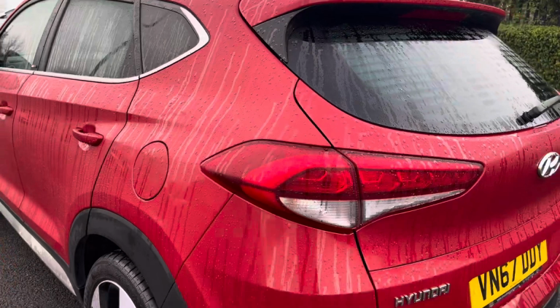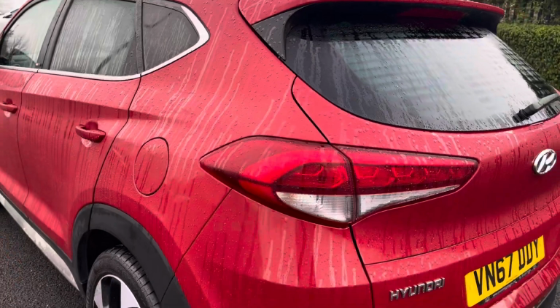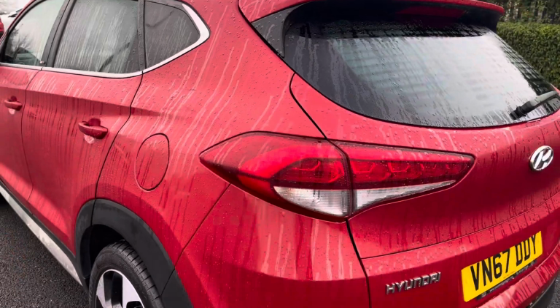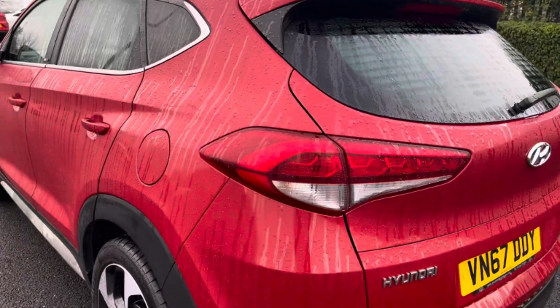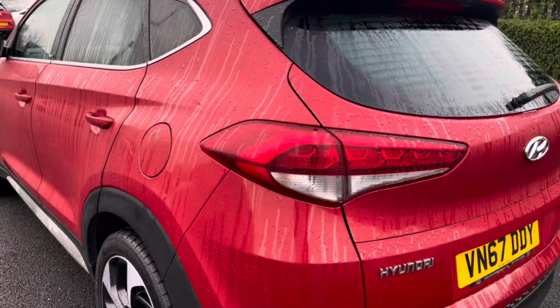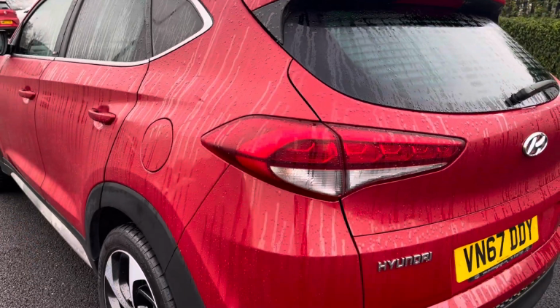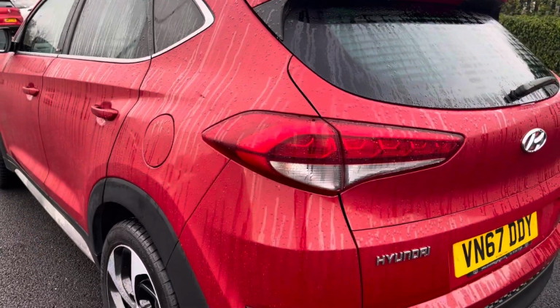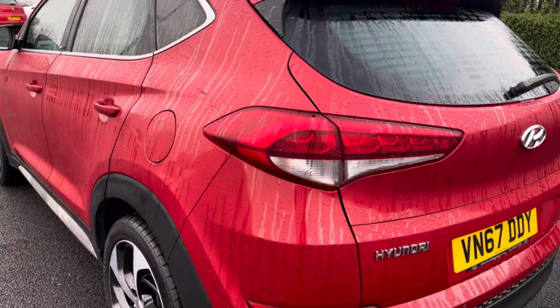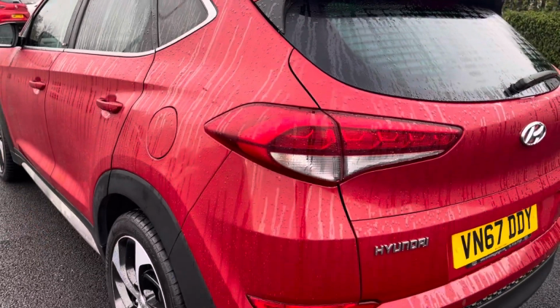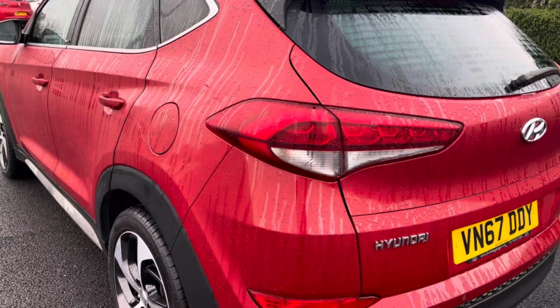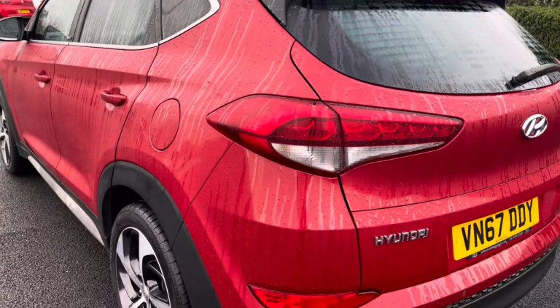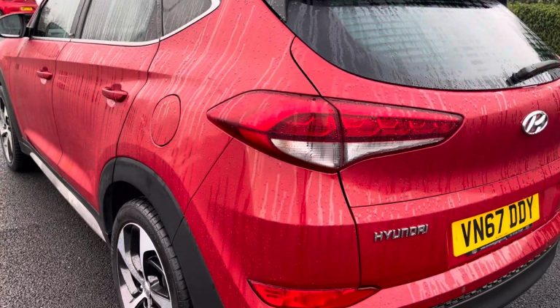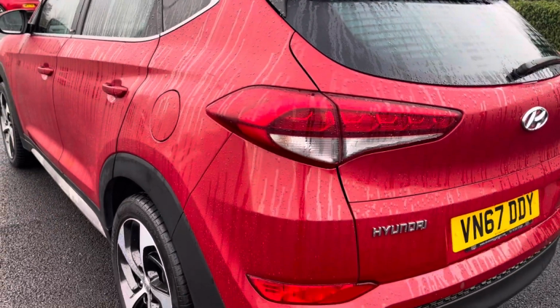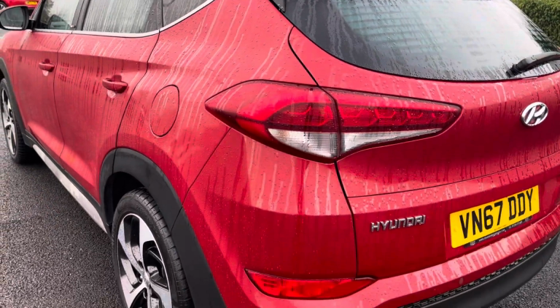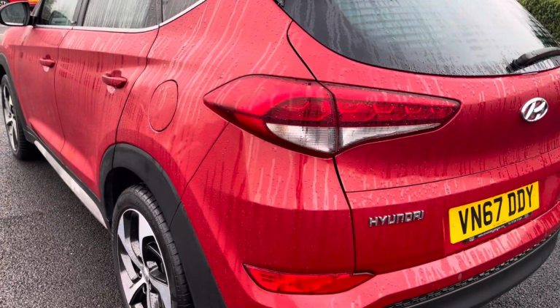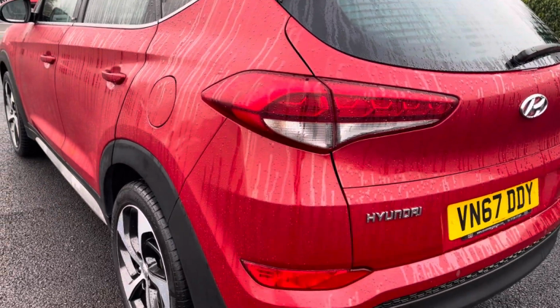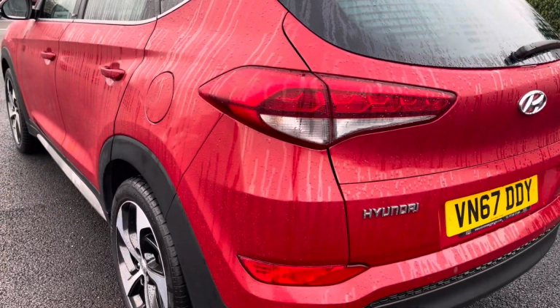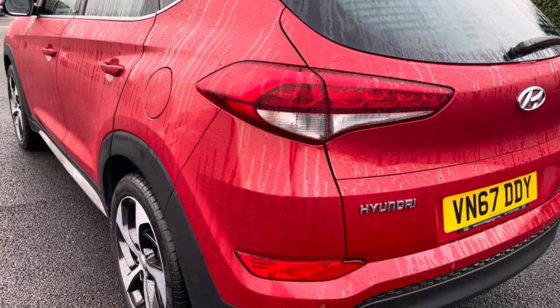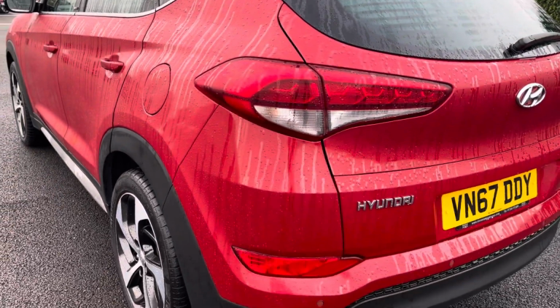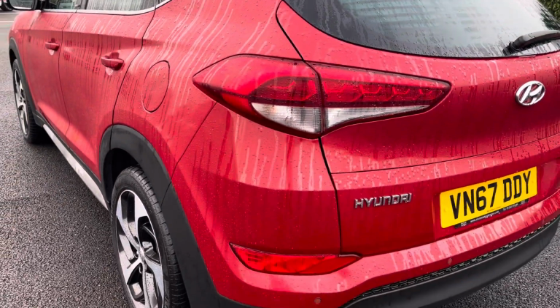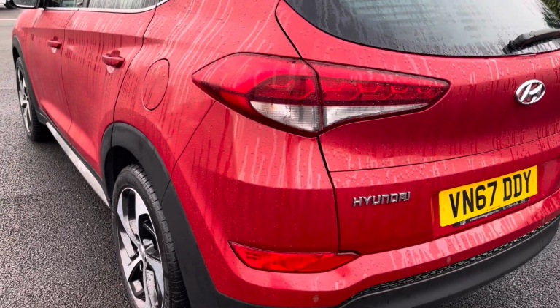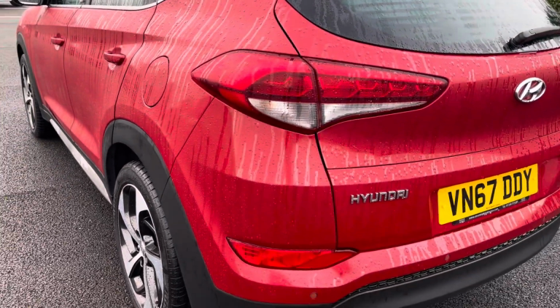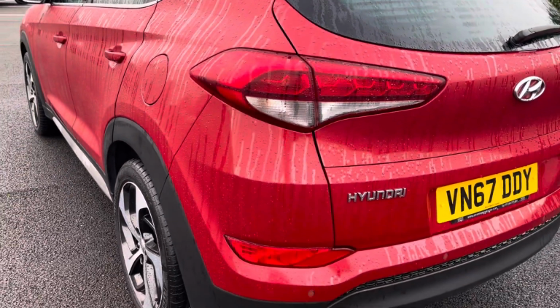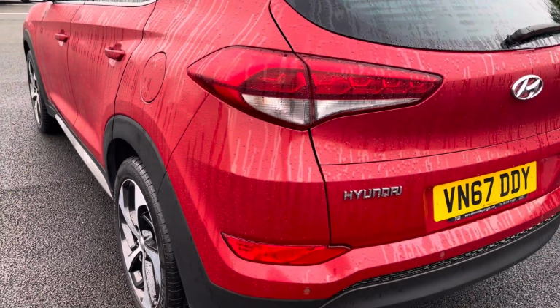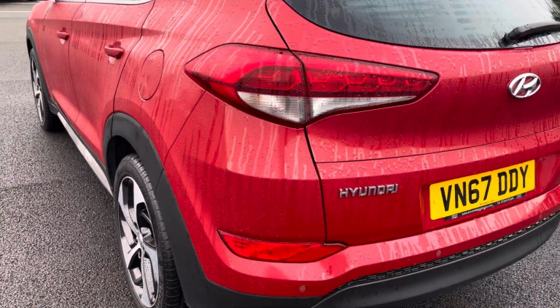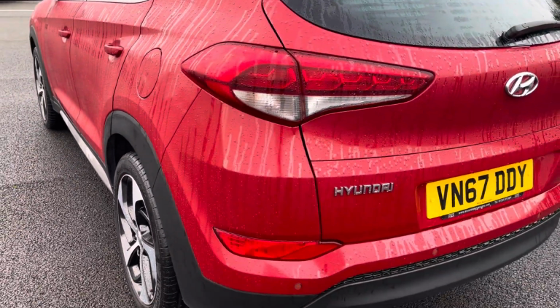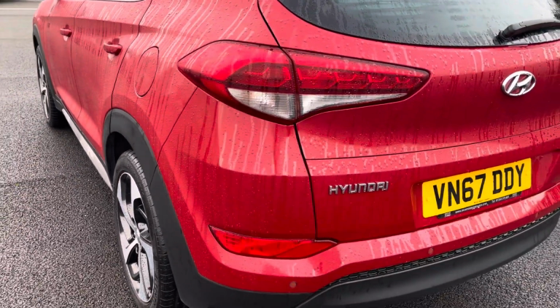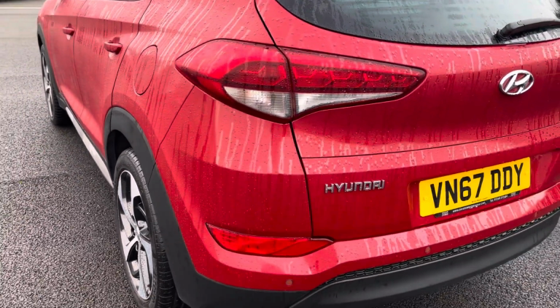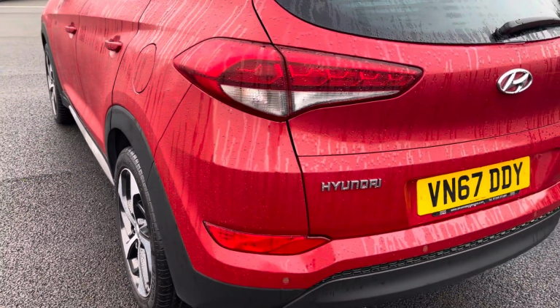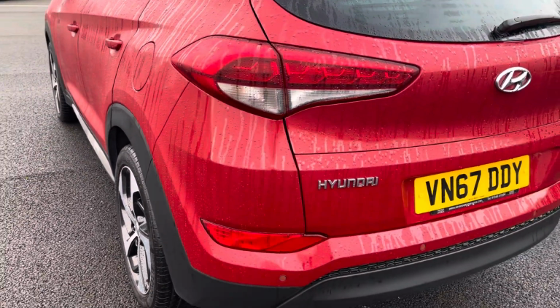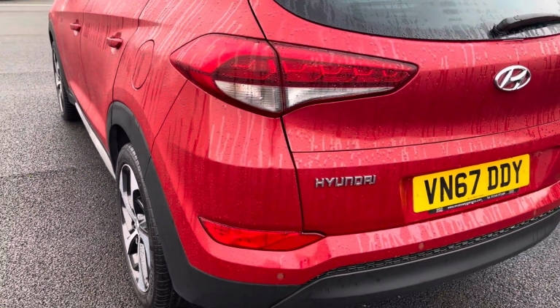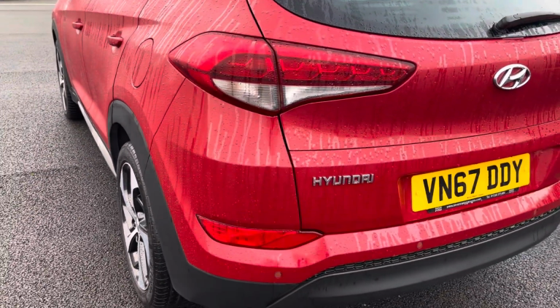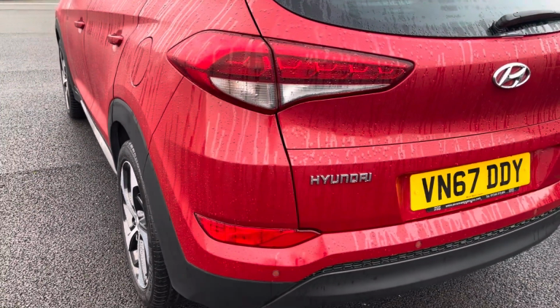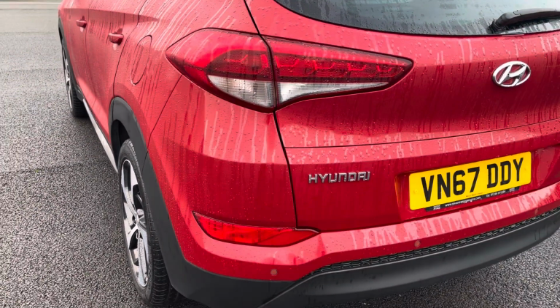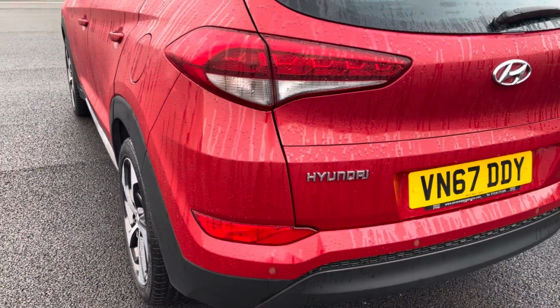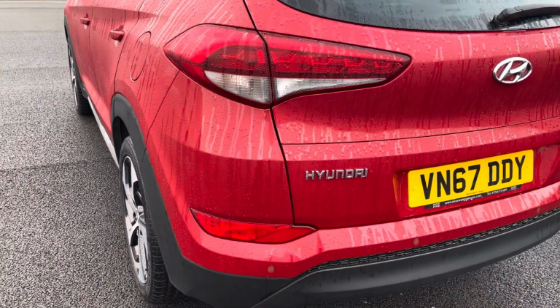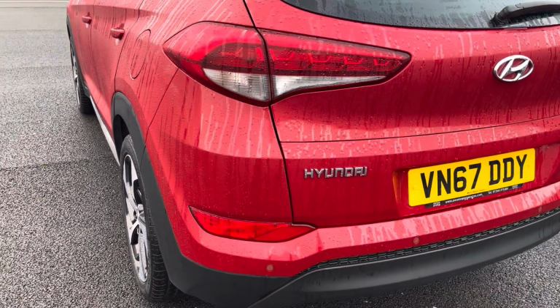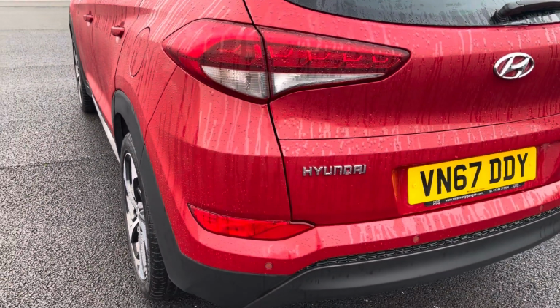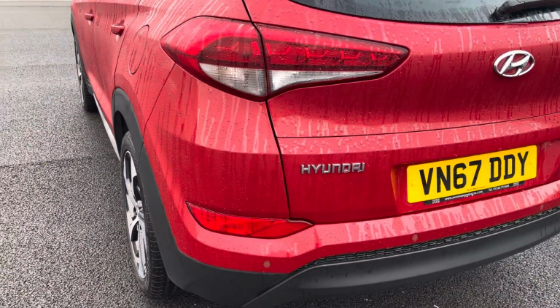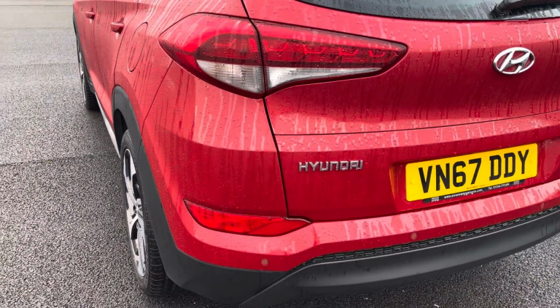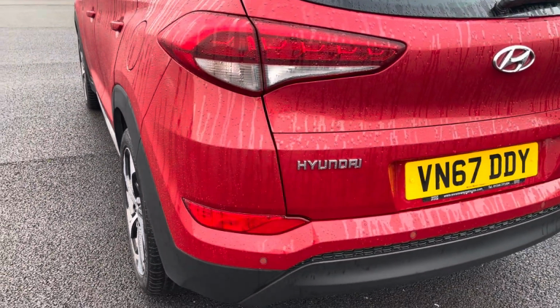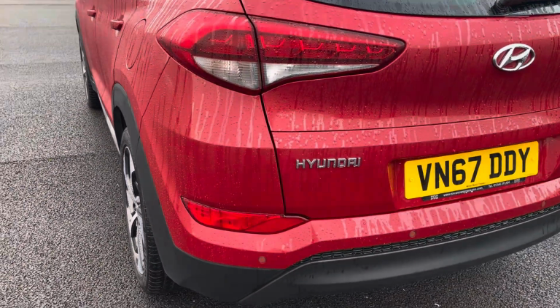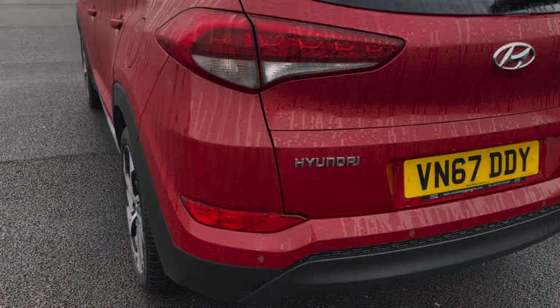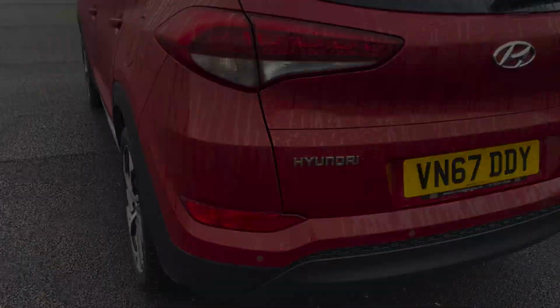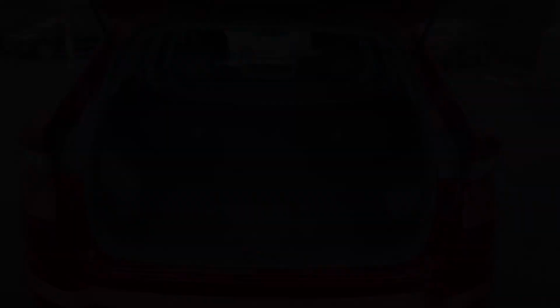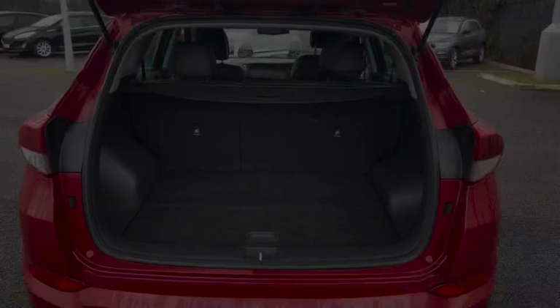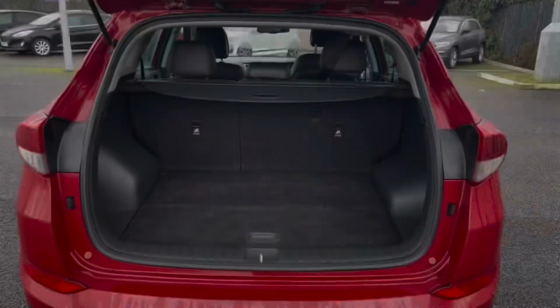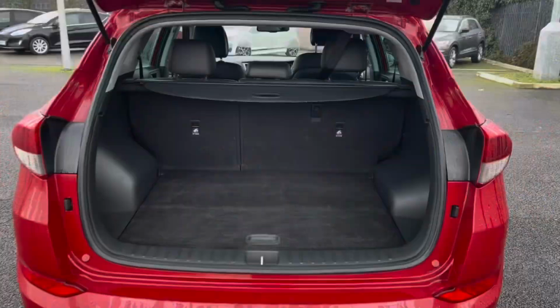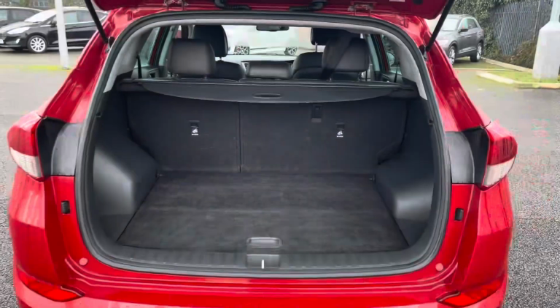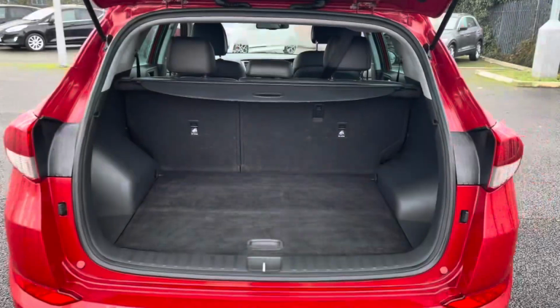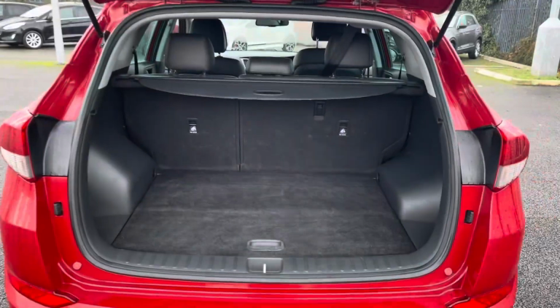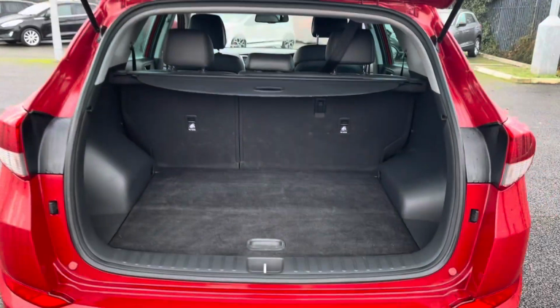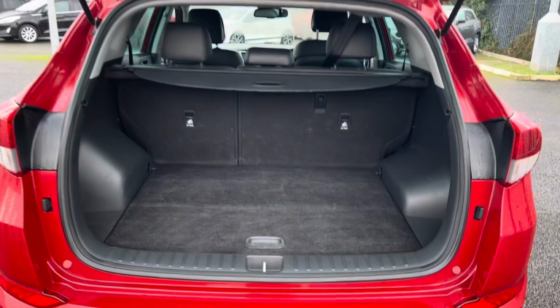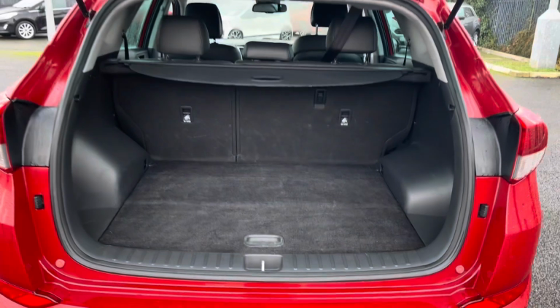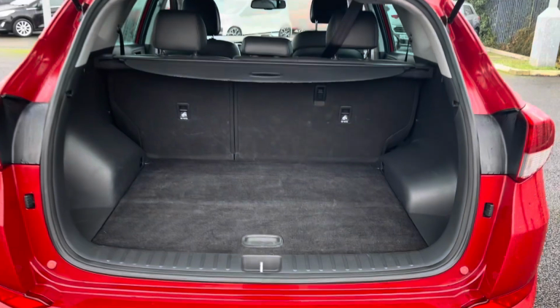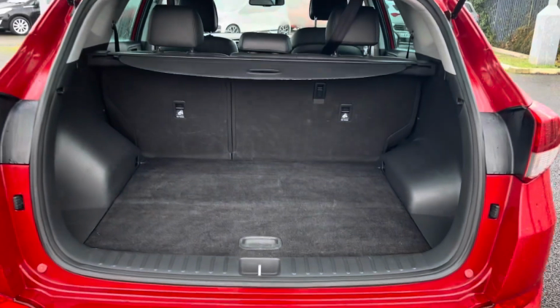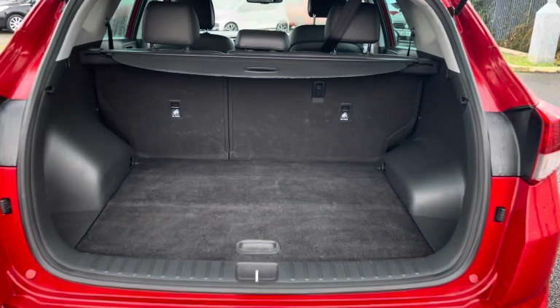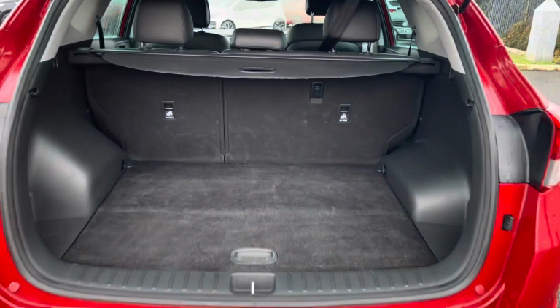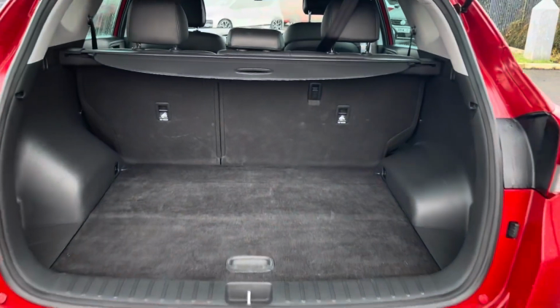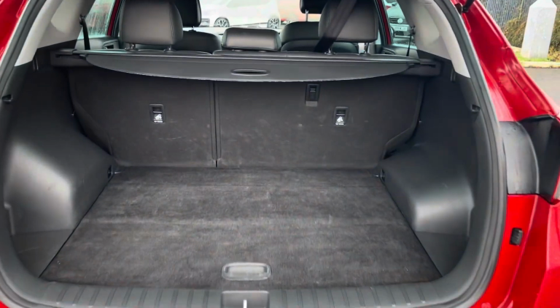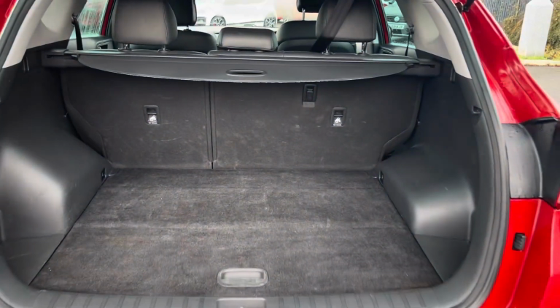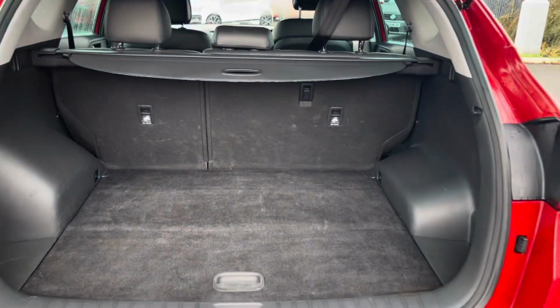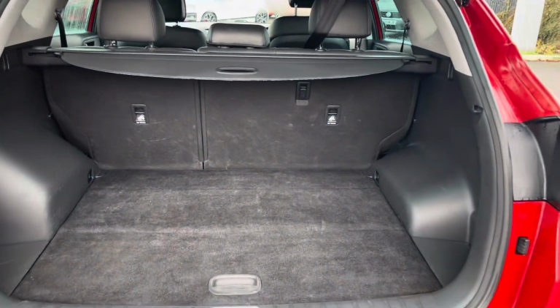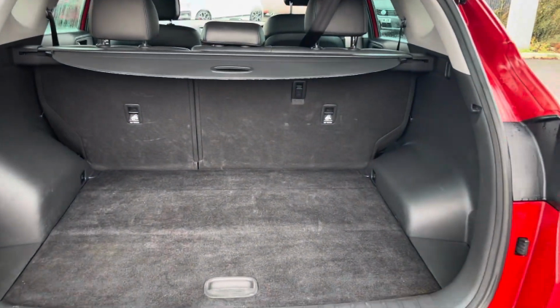This vehicle comes with front and rear parking sensors as well as a rear view camera, making it easier to squeeze into any tighter parking spaces.